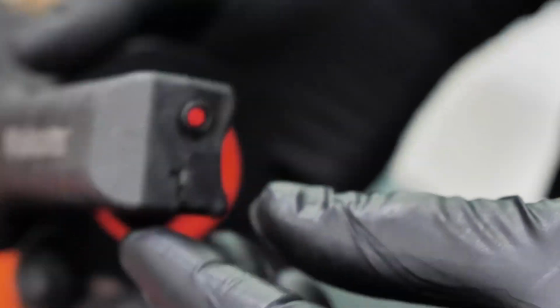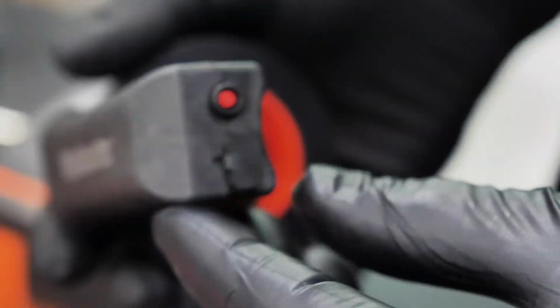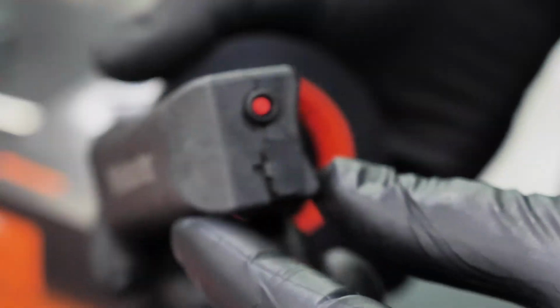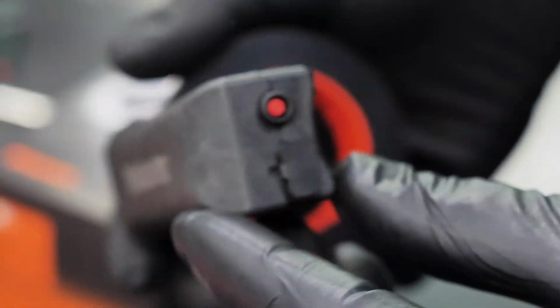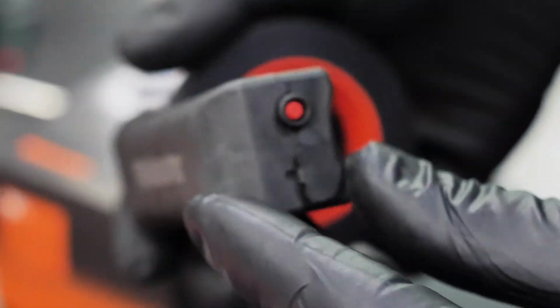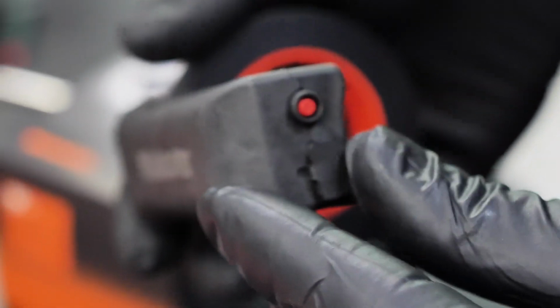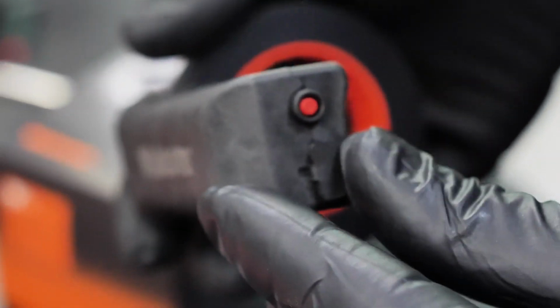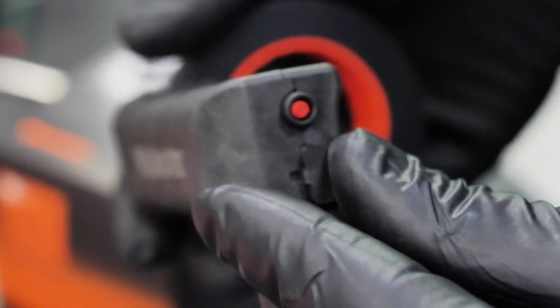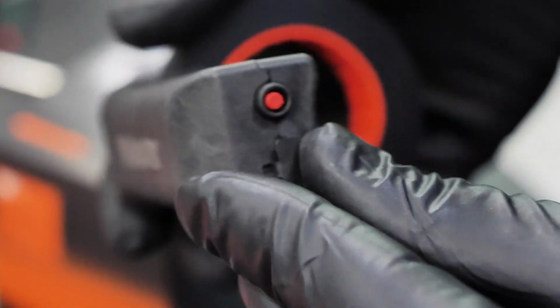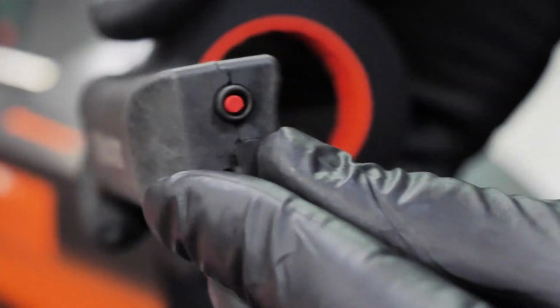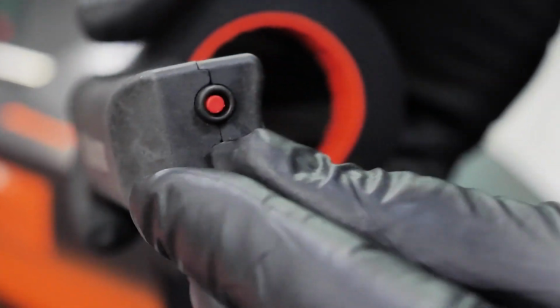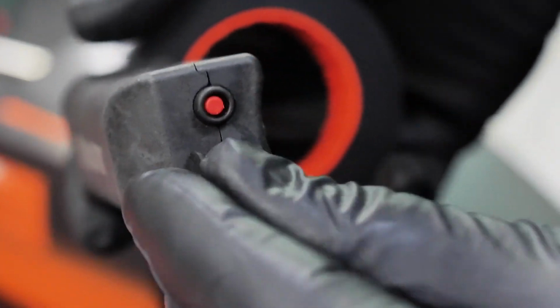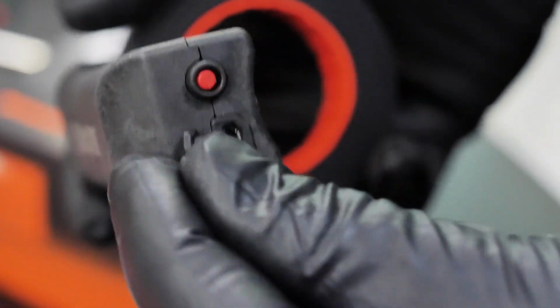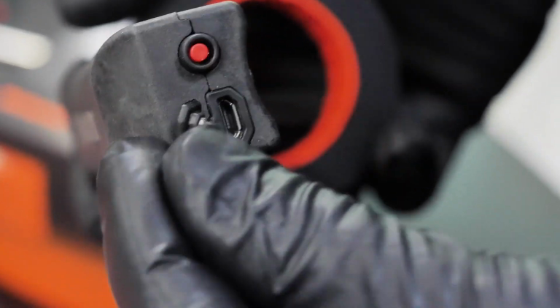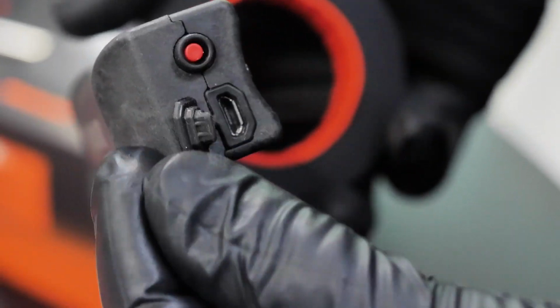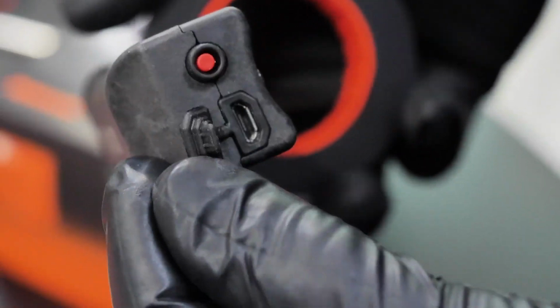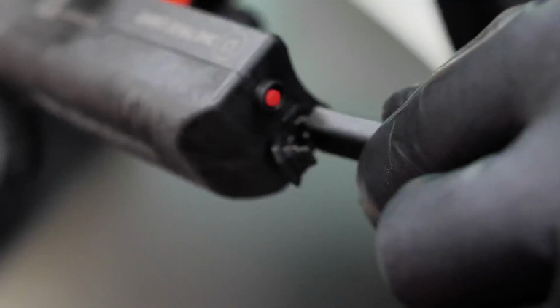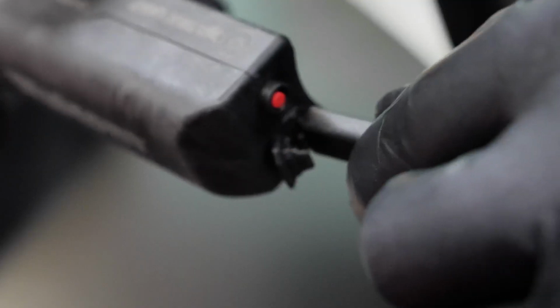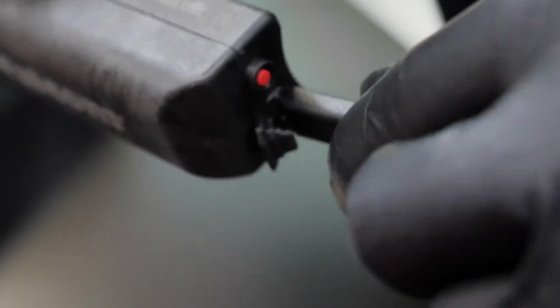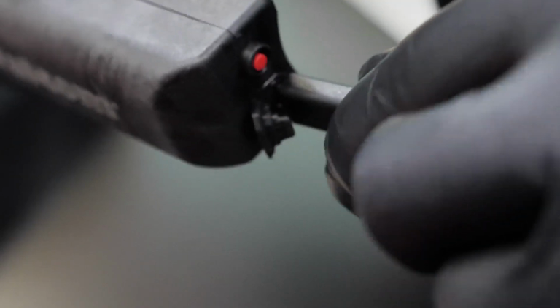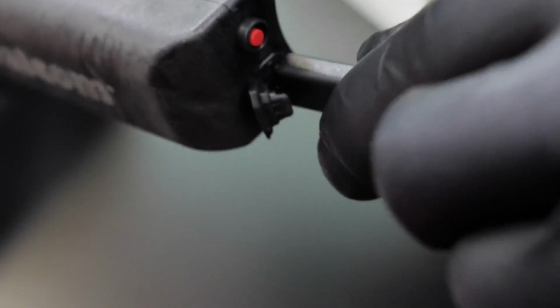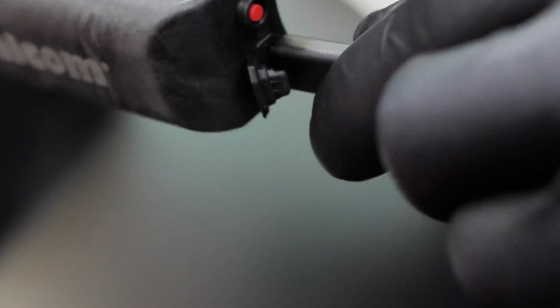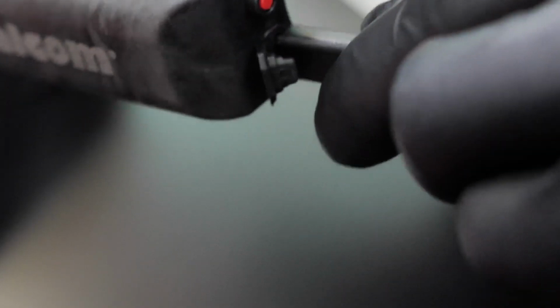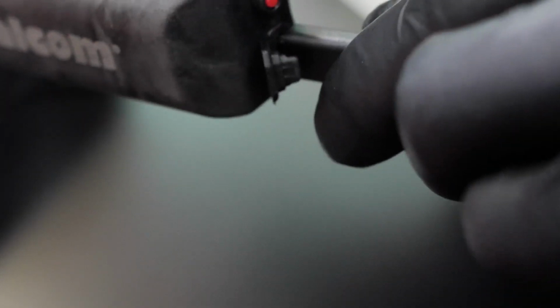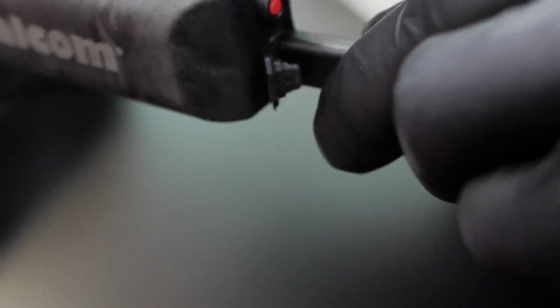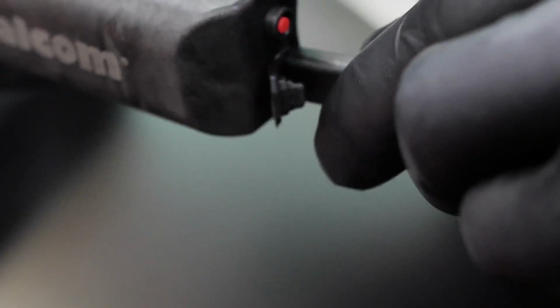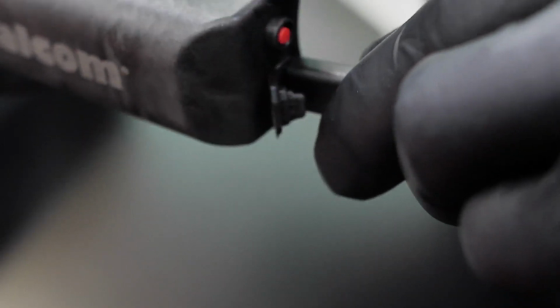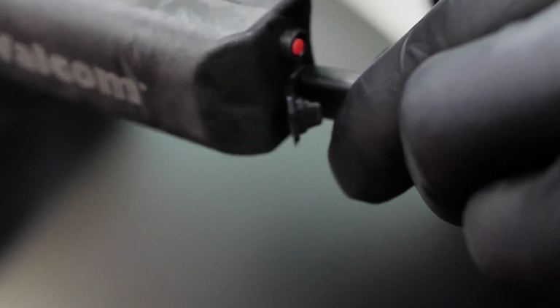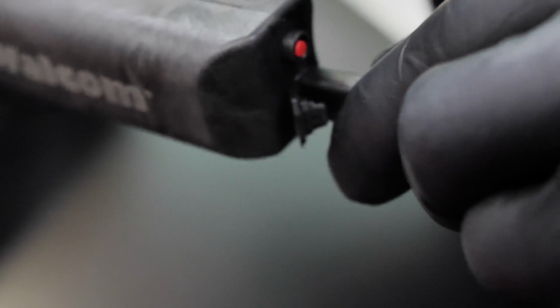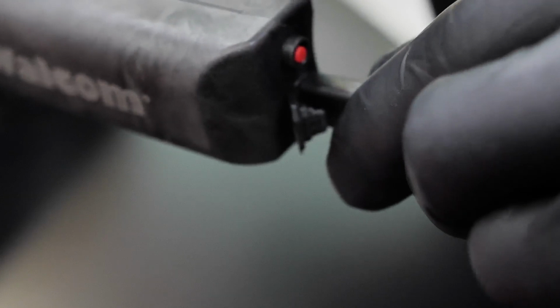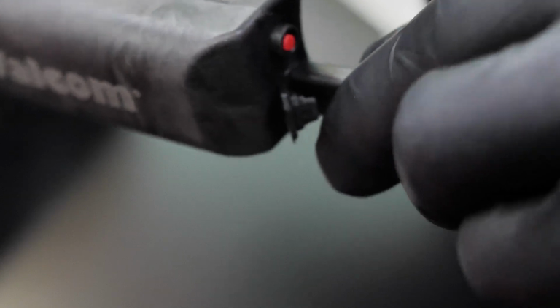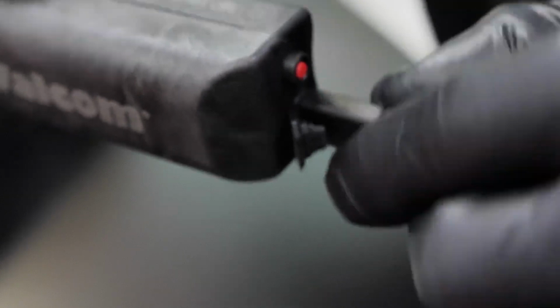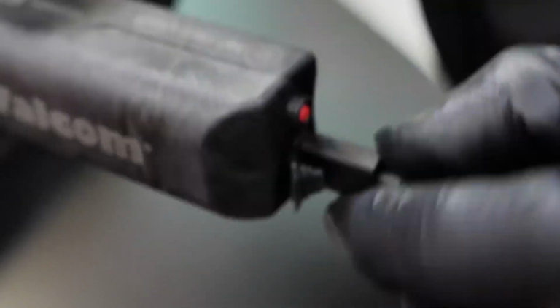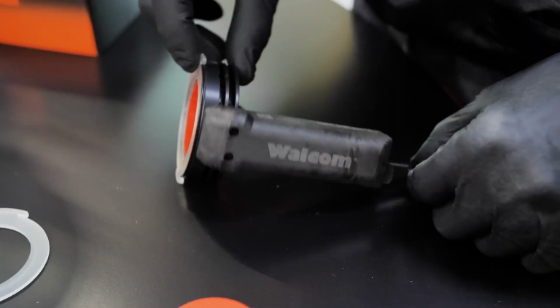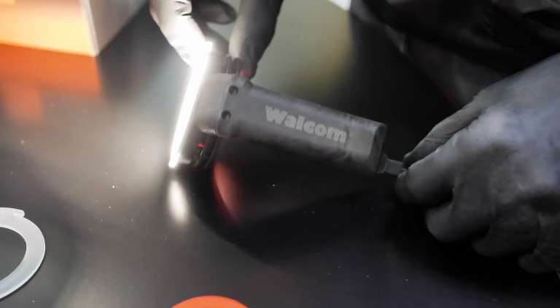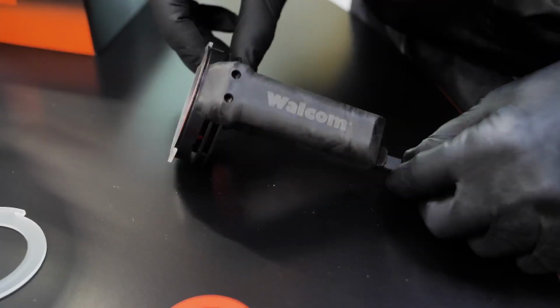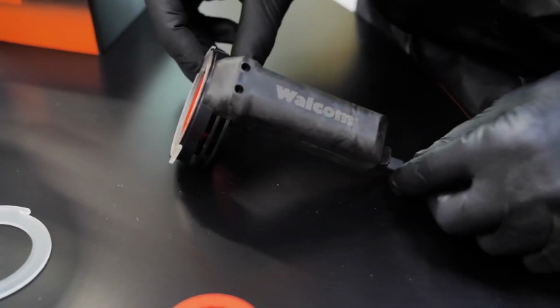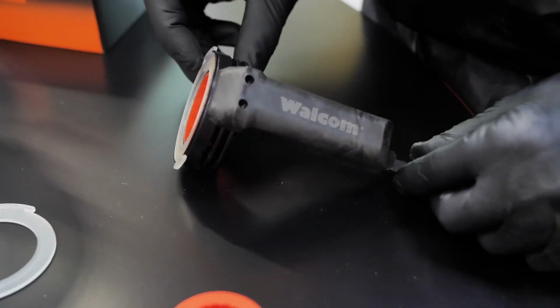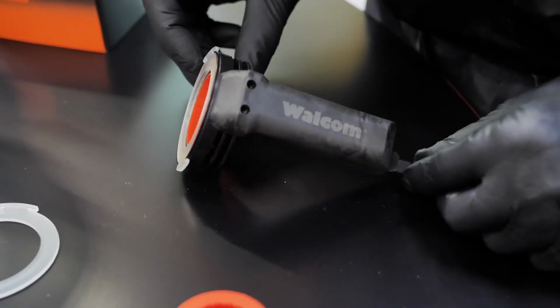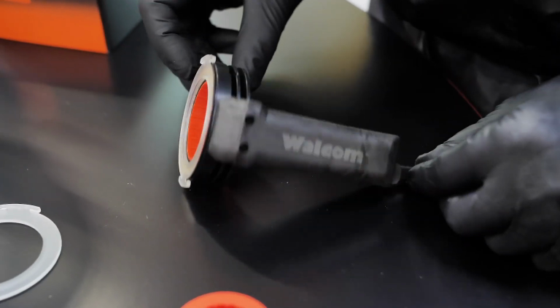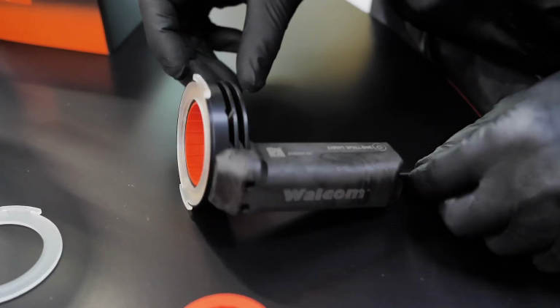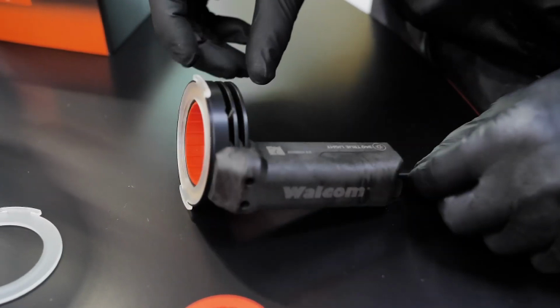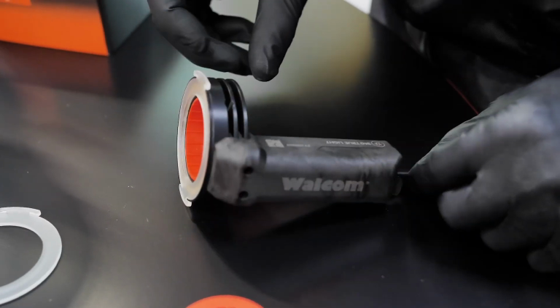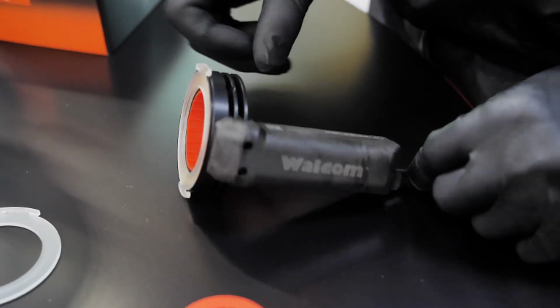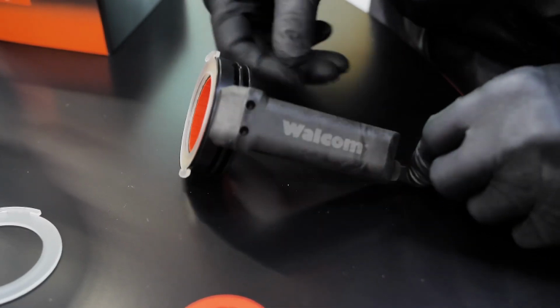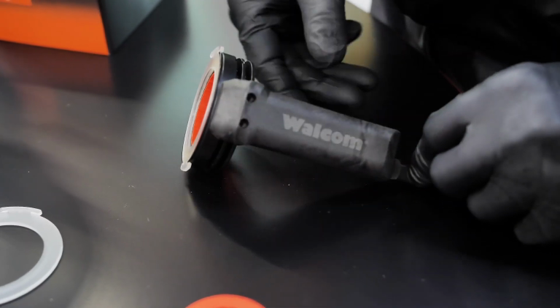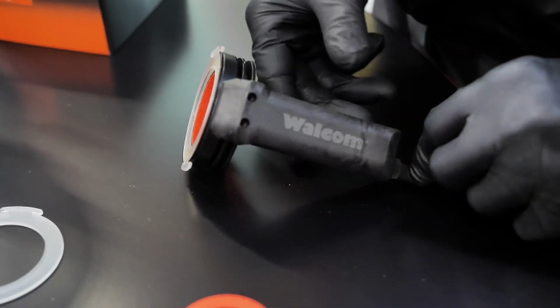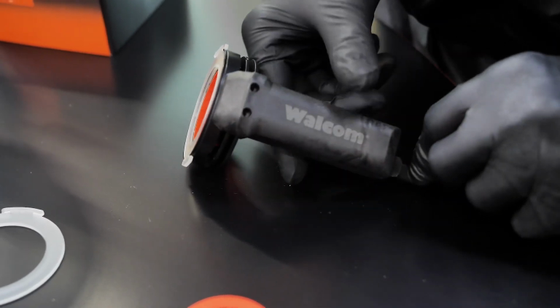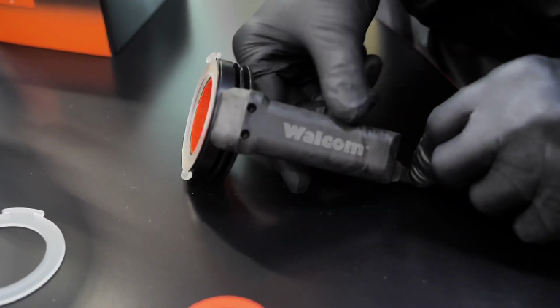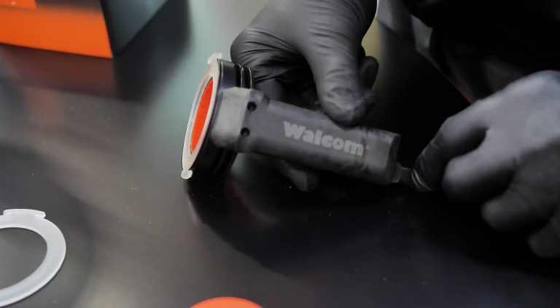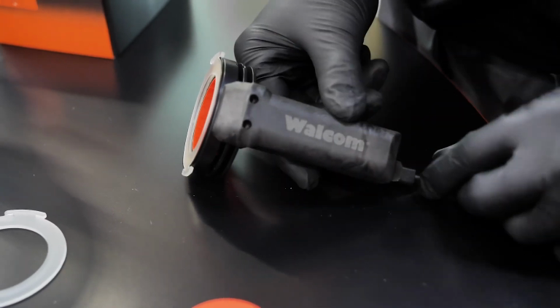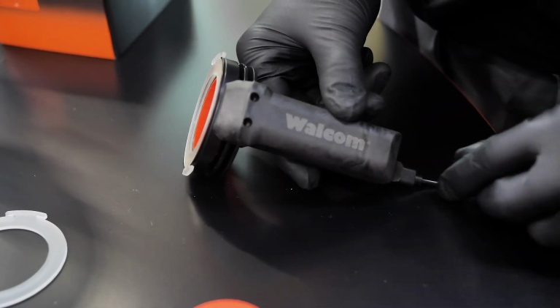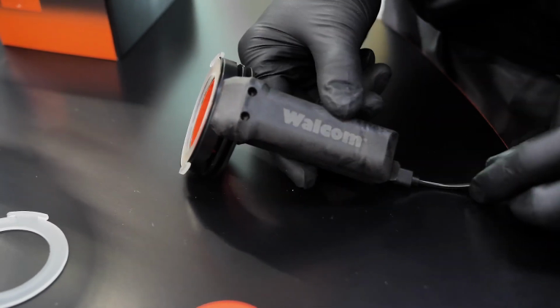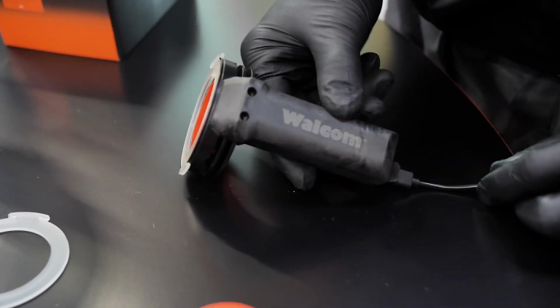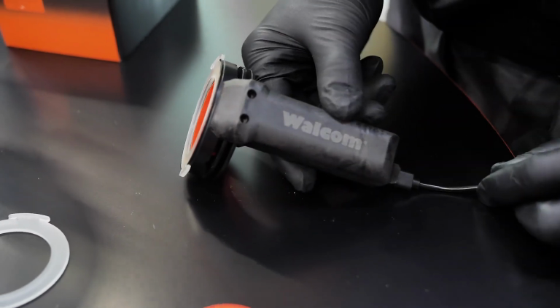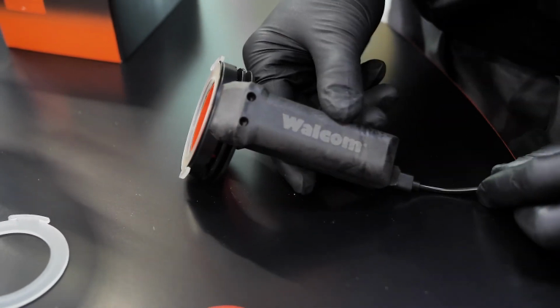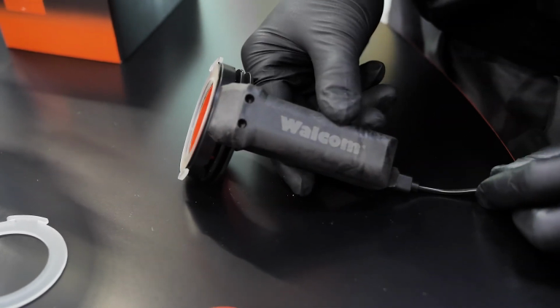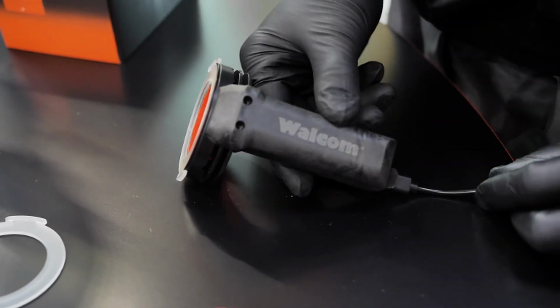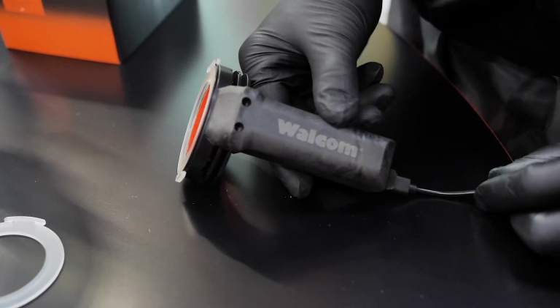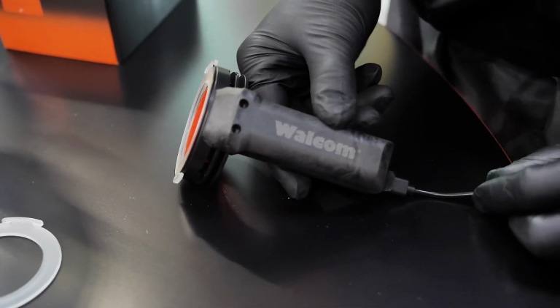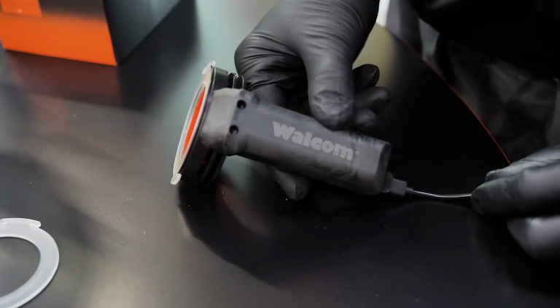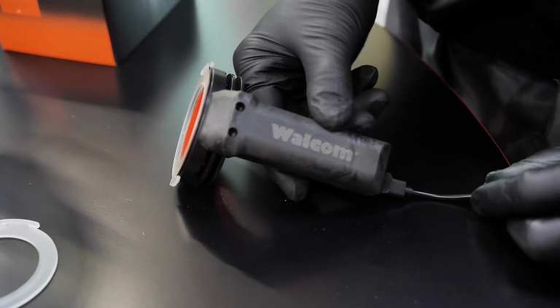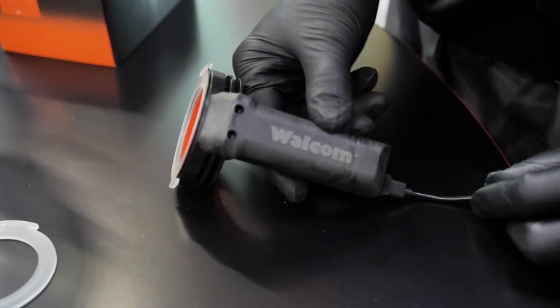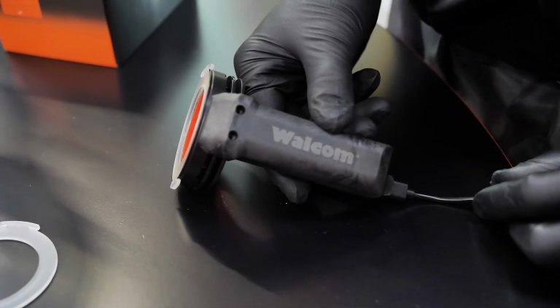The battery is rechargeable and it comes with a USB cable that you can easily plug in to start the charging phase.